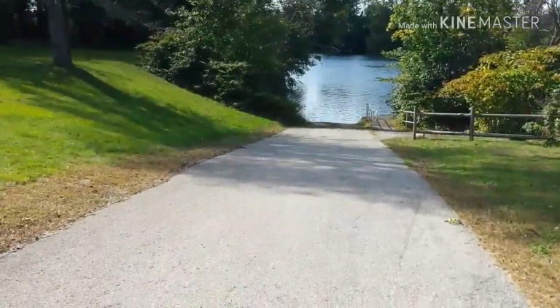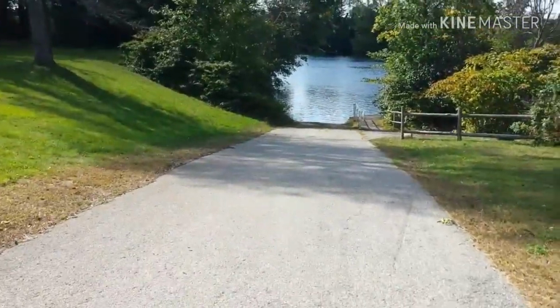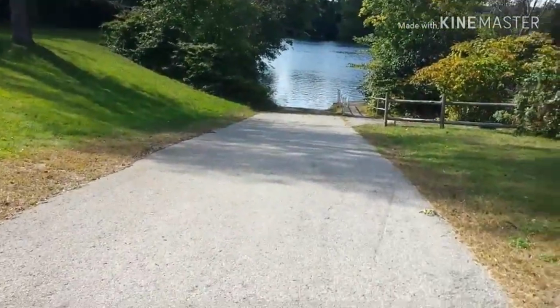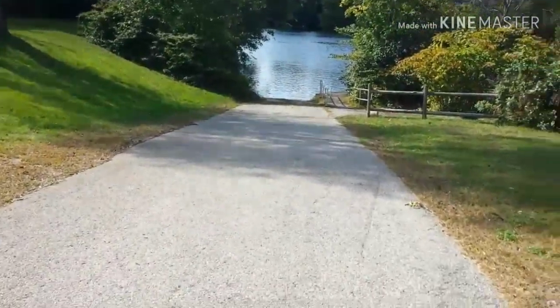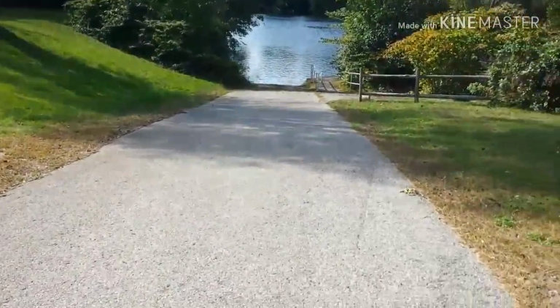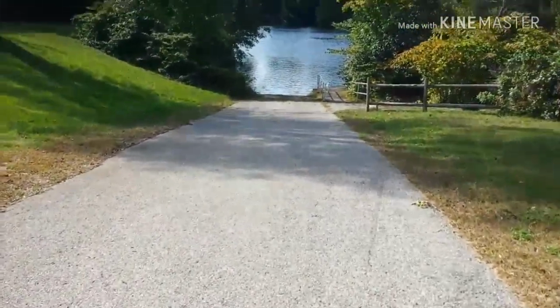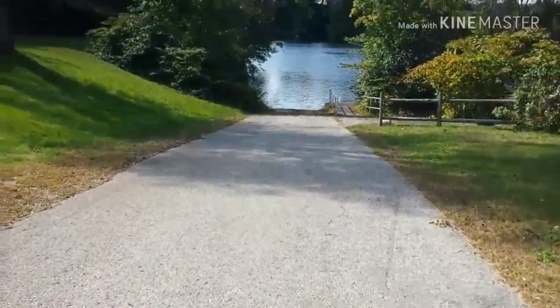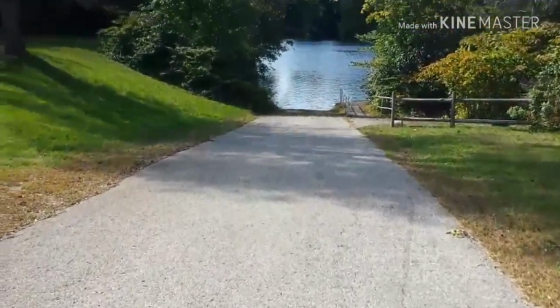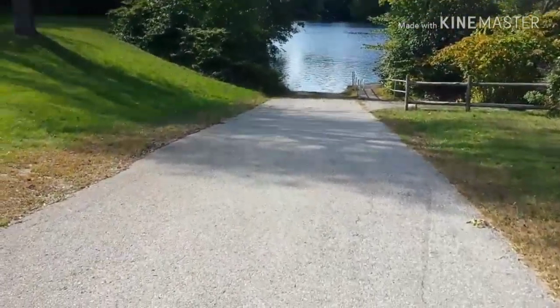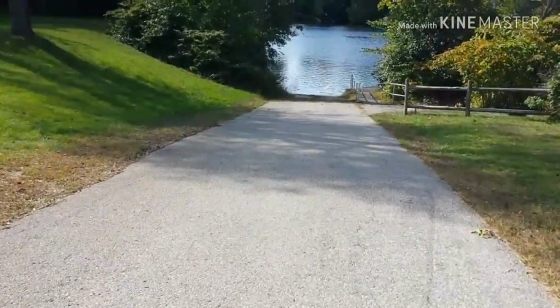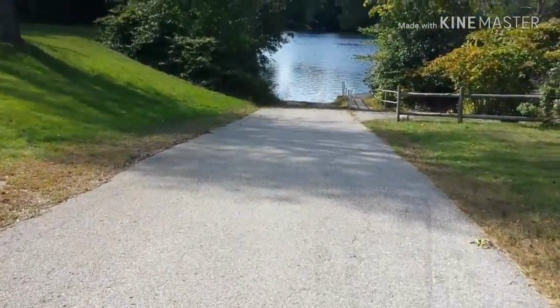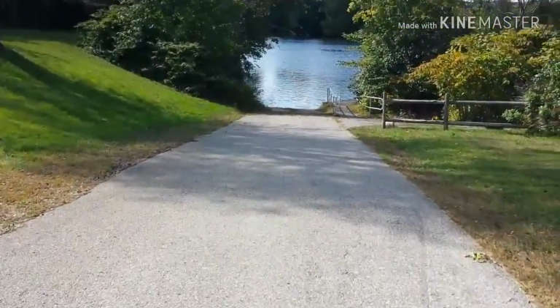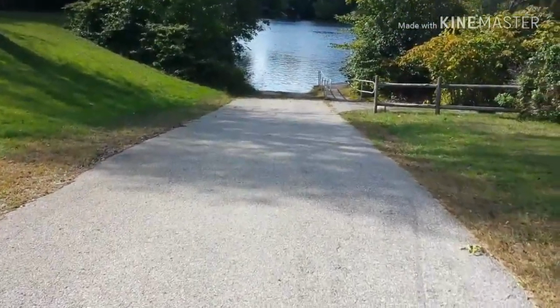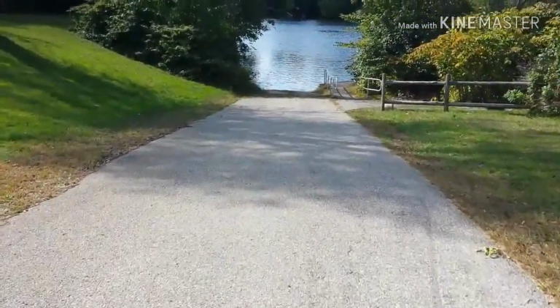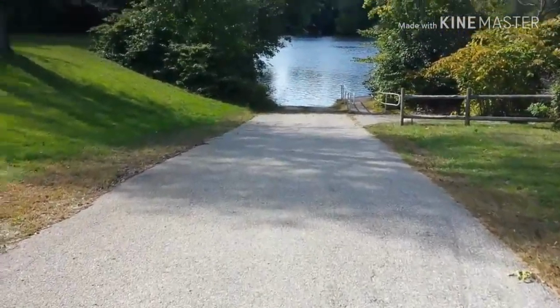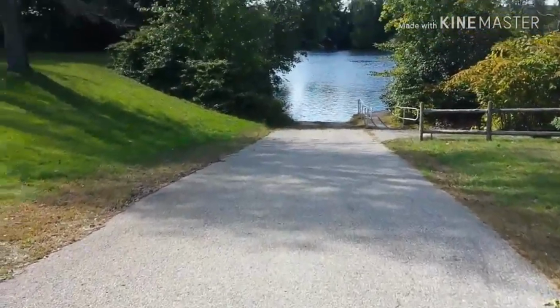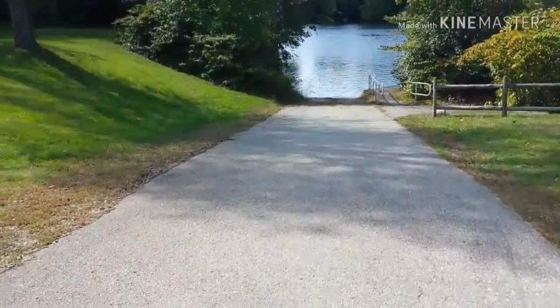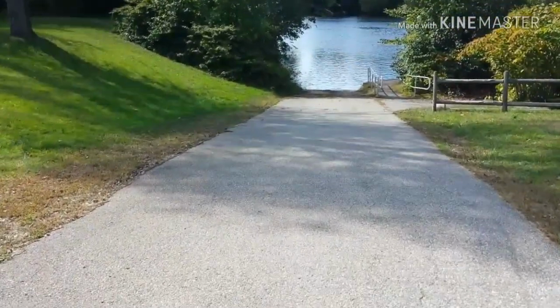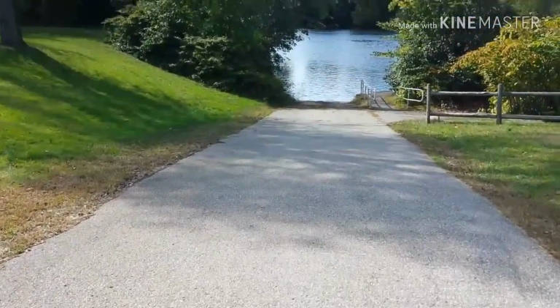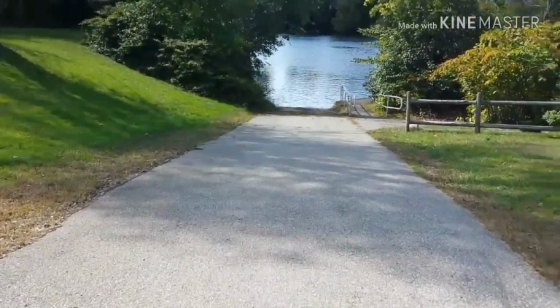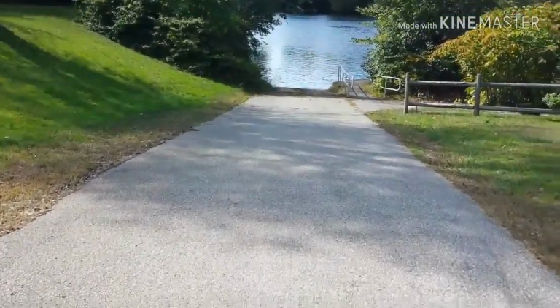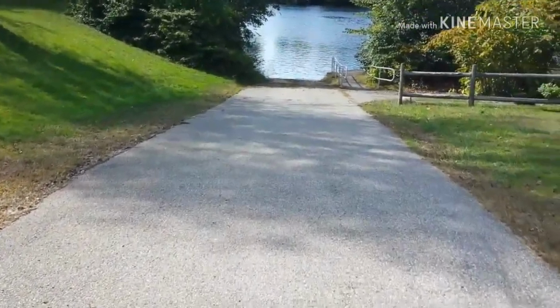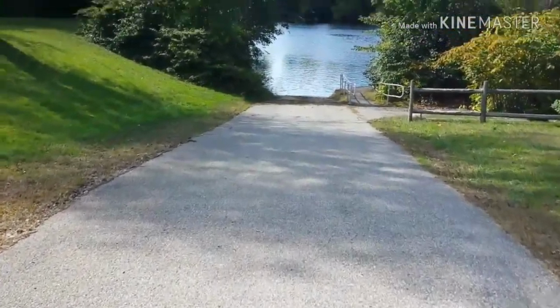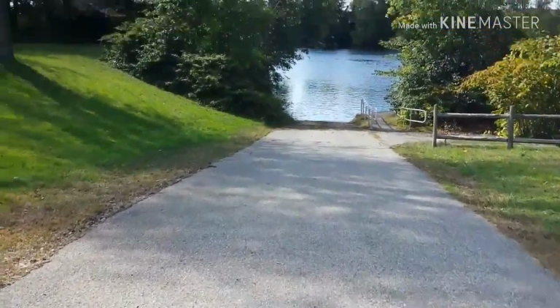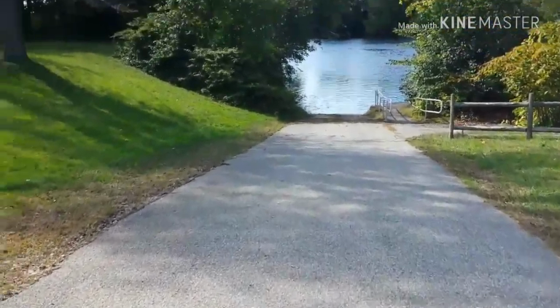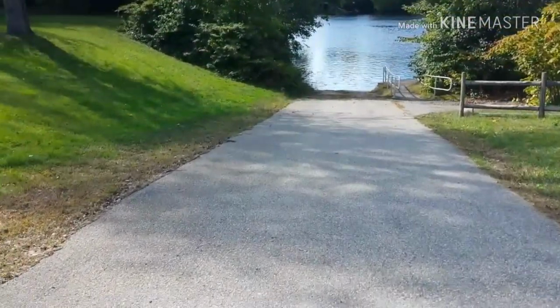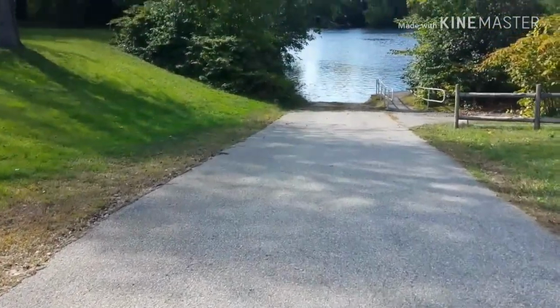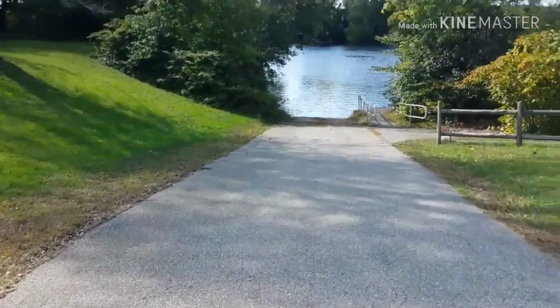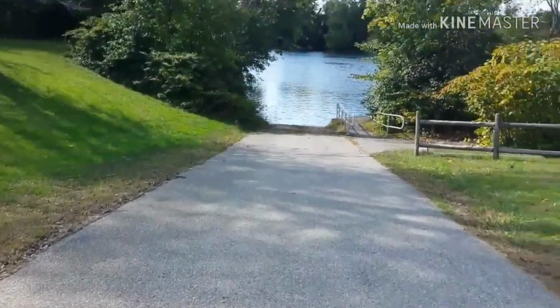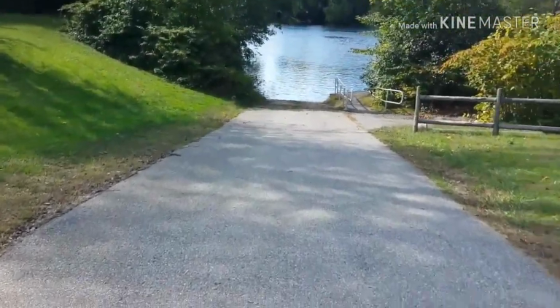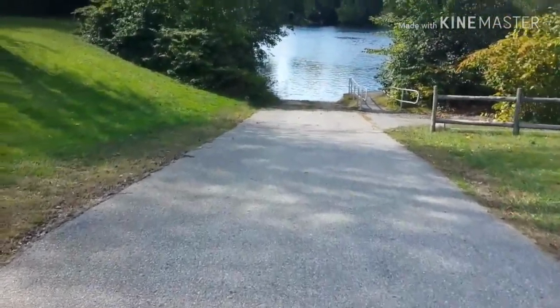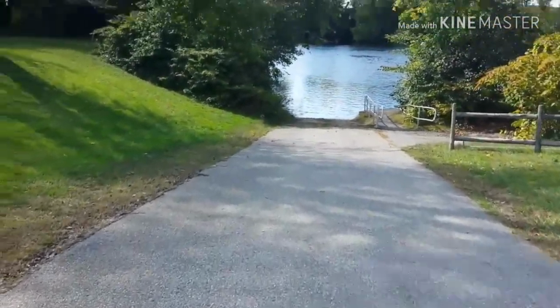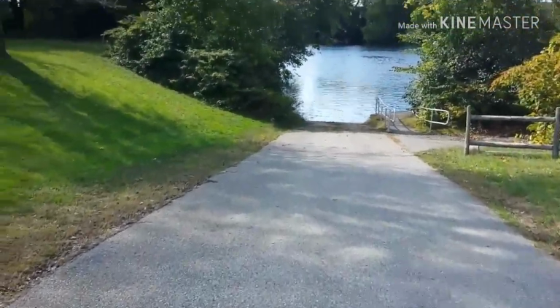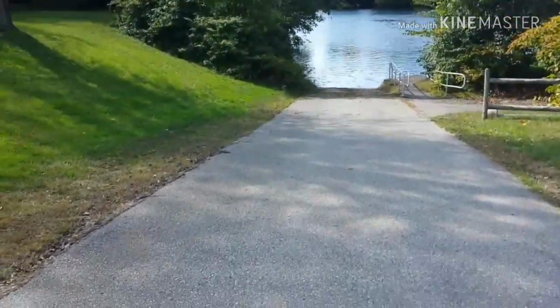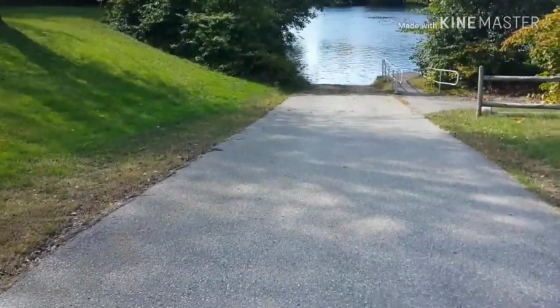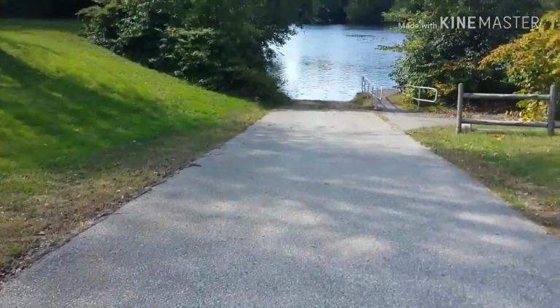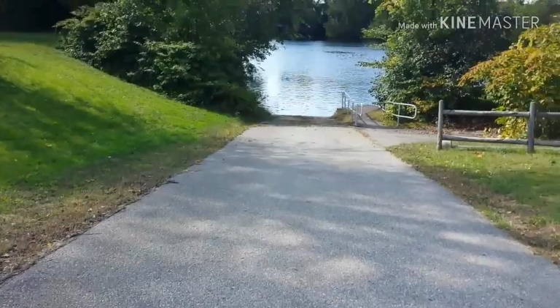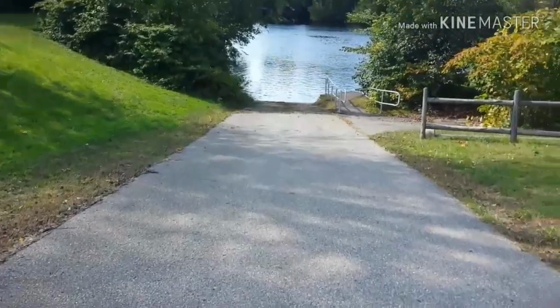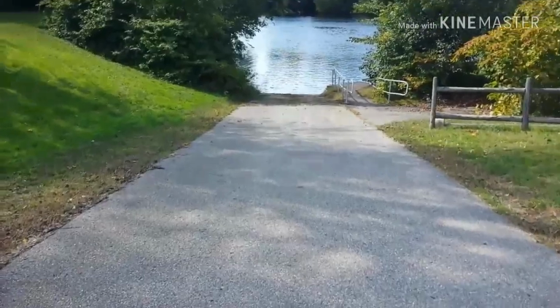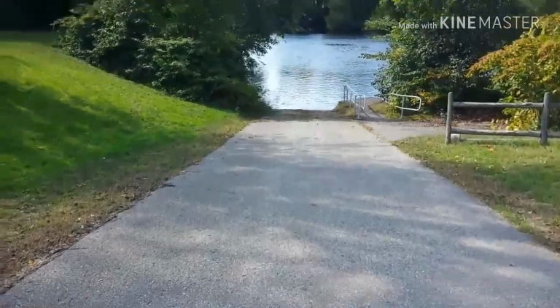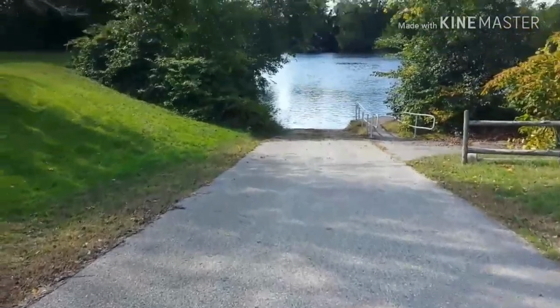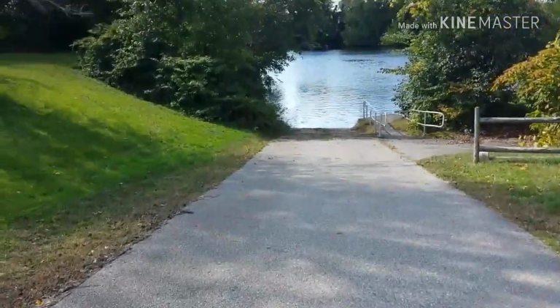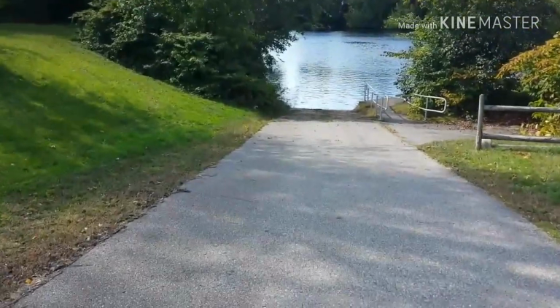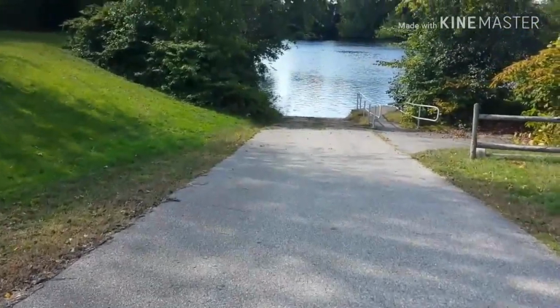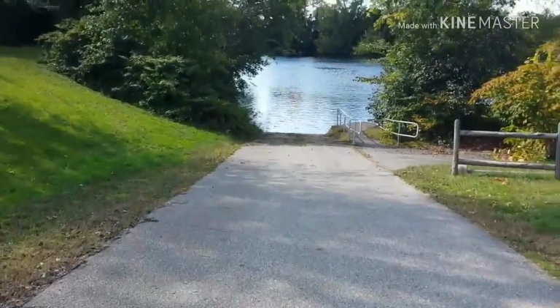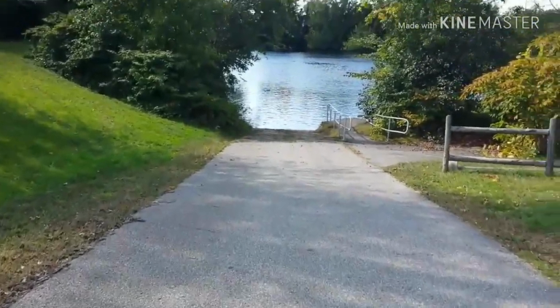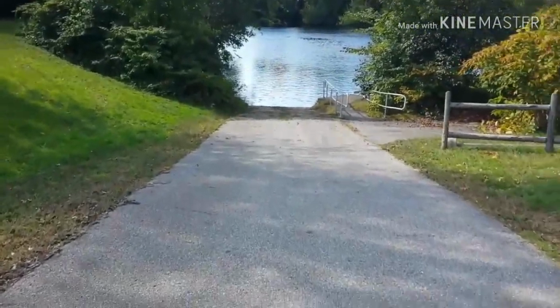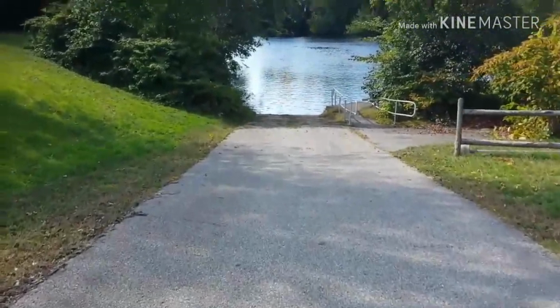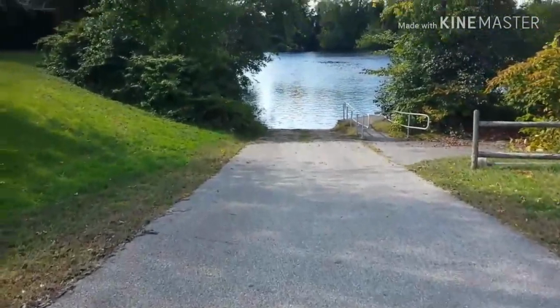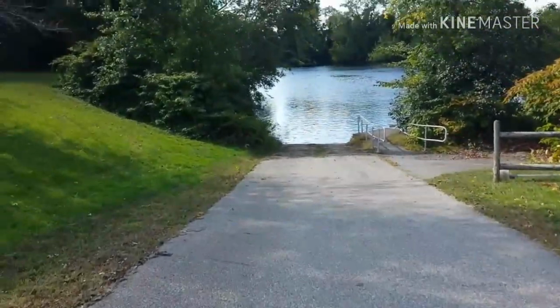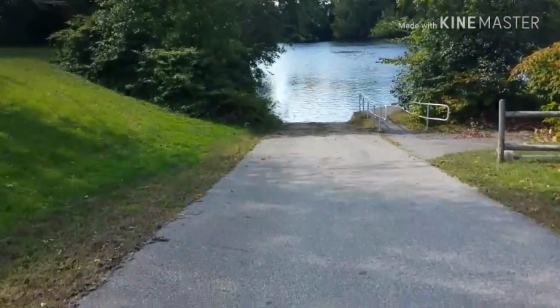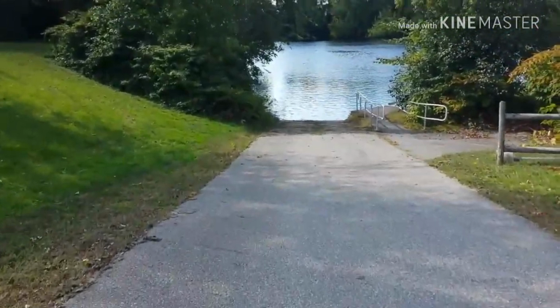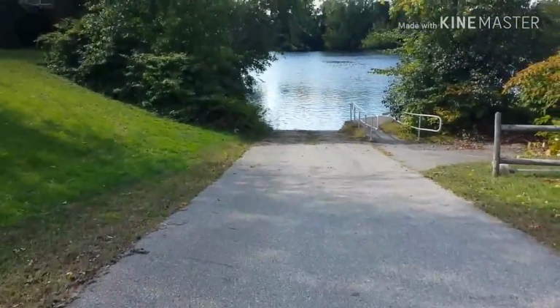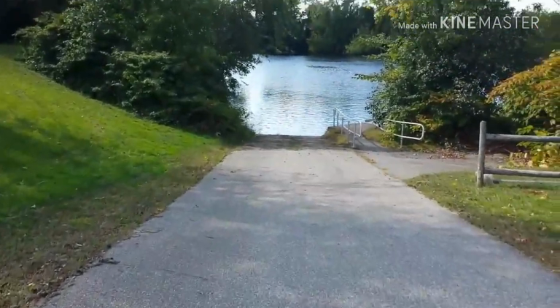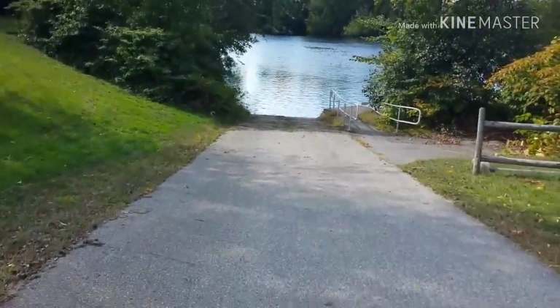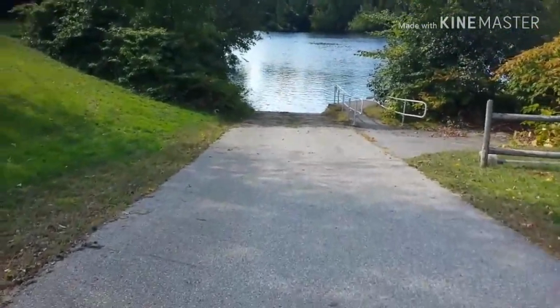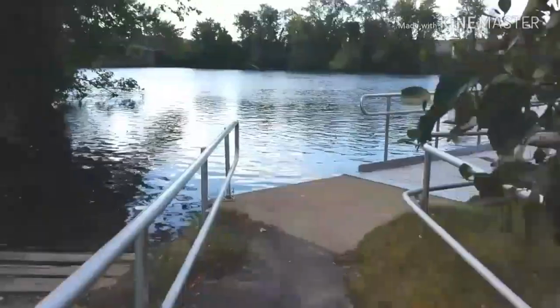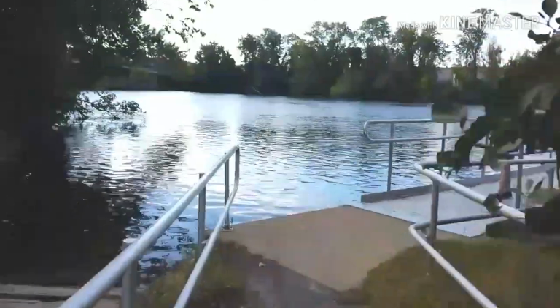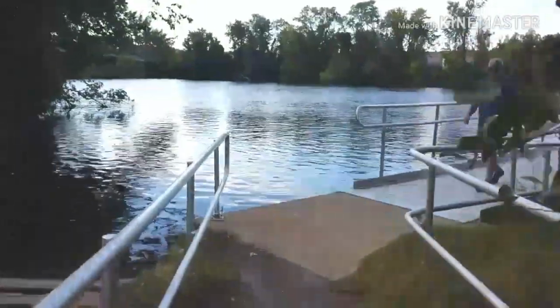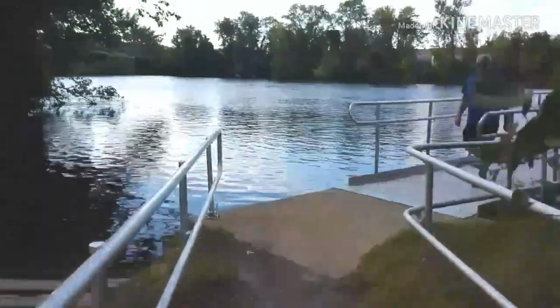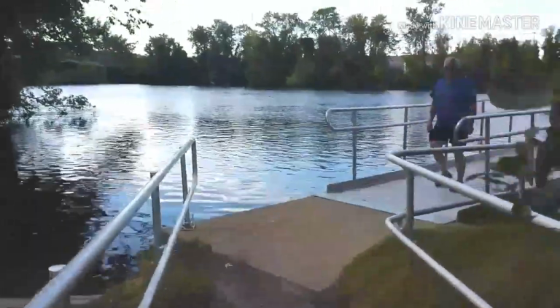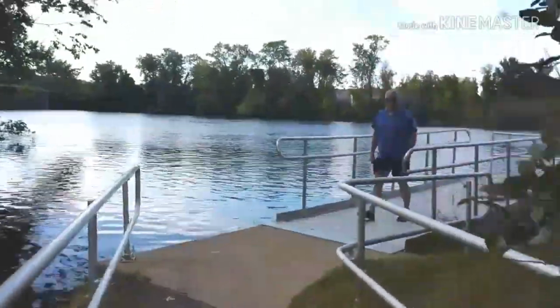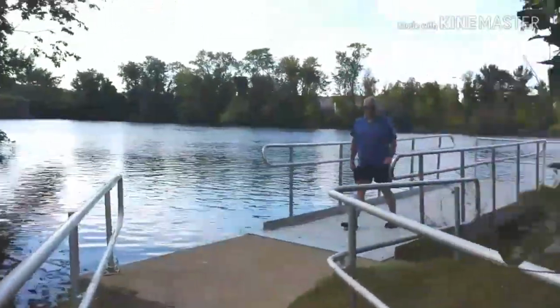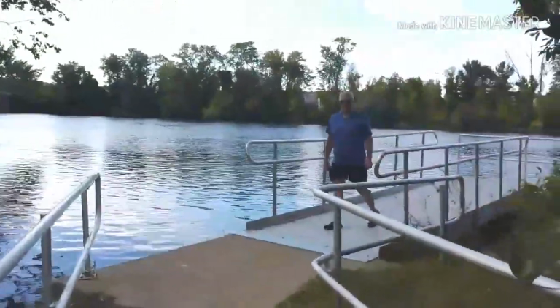This is the boat ramp to the Merrimack River at the Everett Arena in Concord.